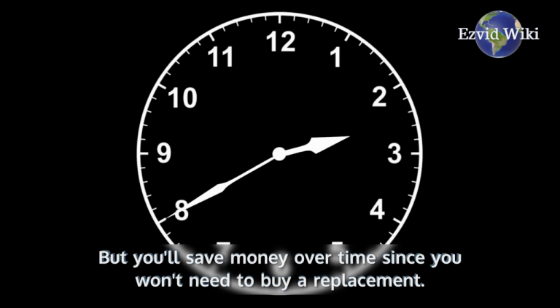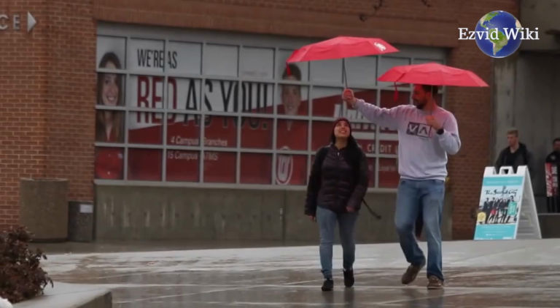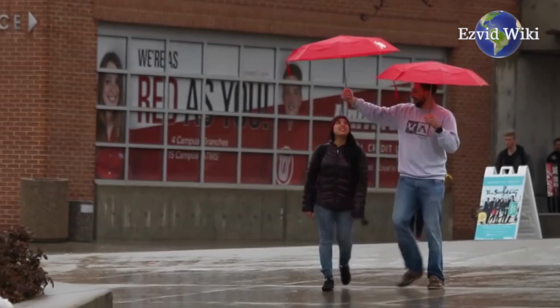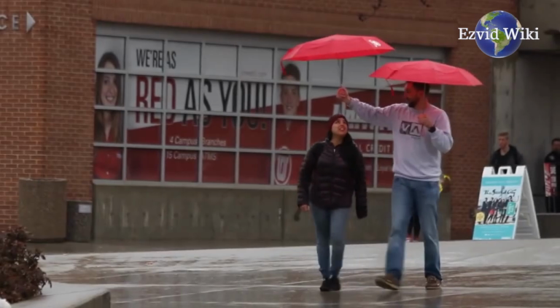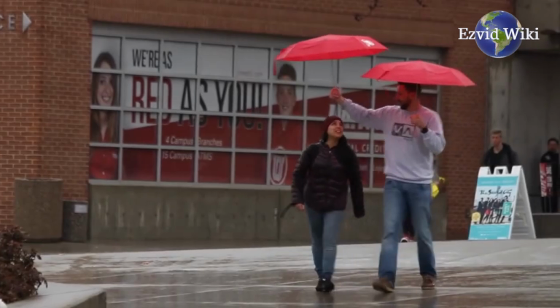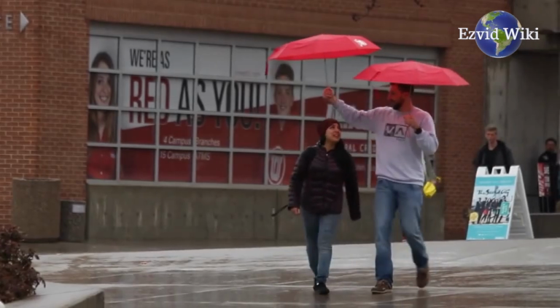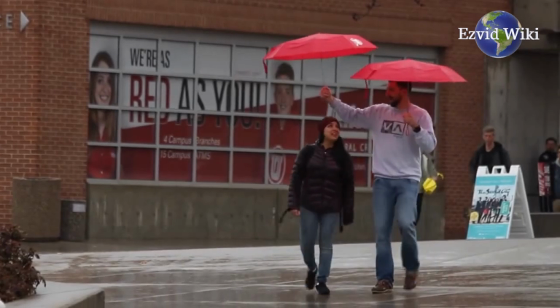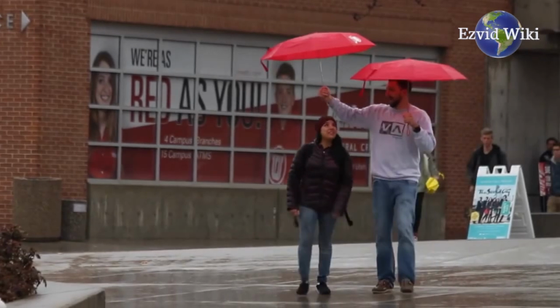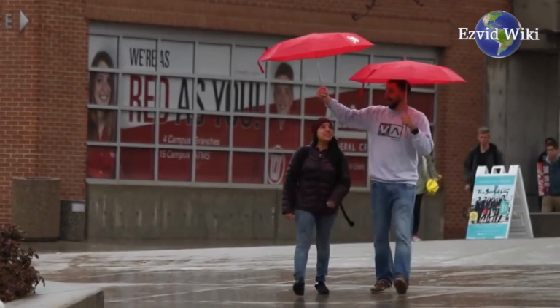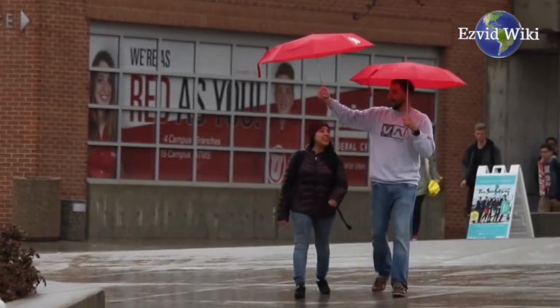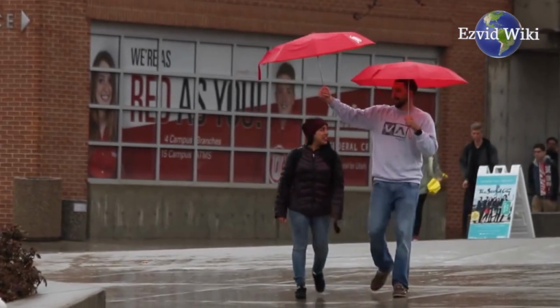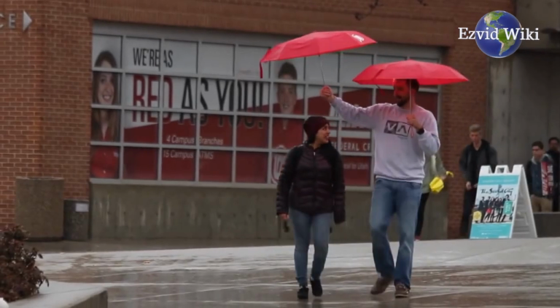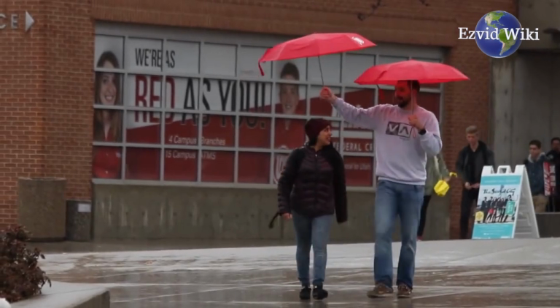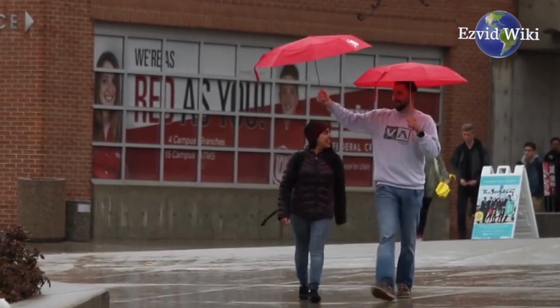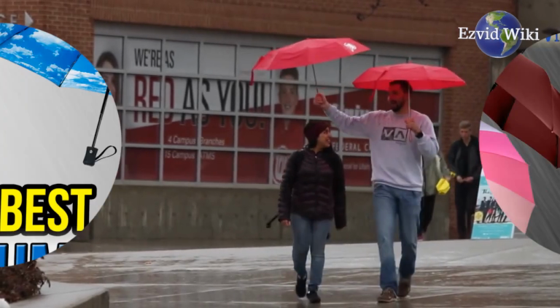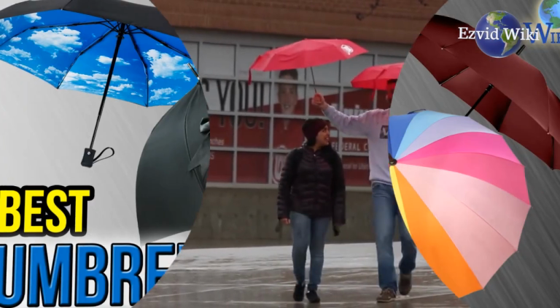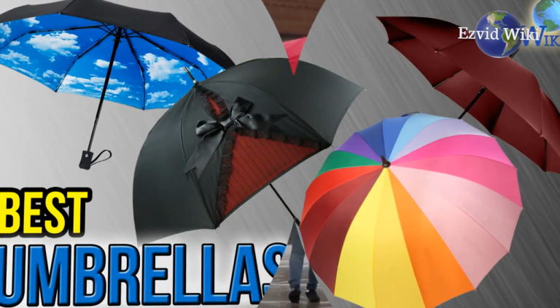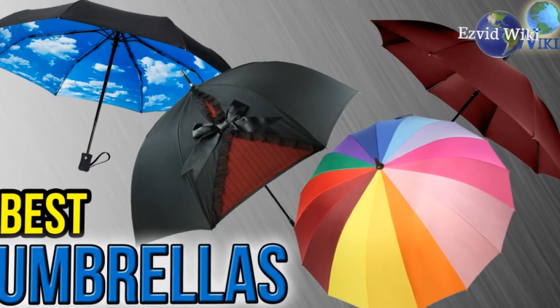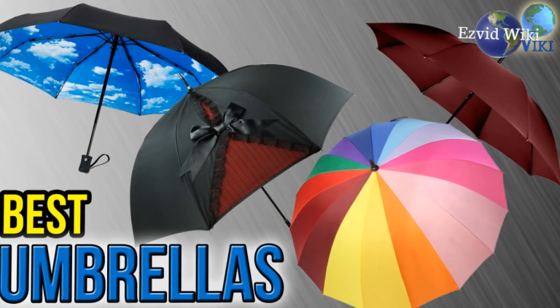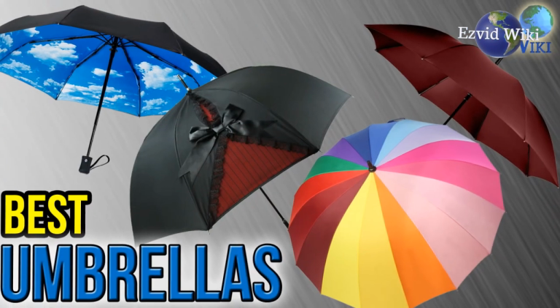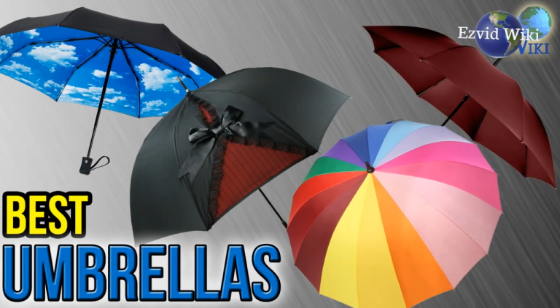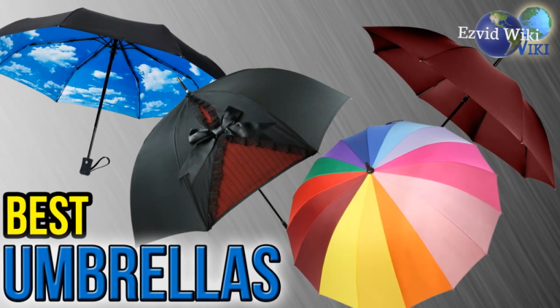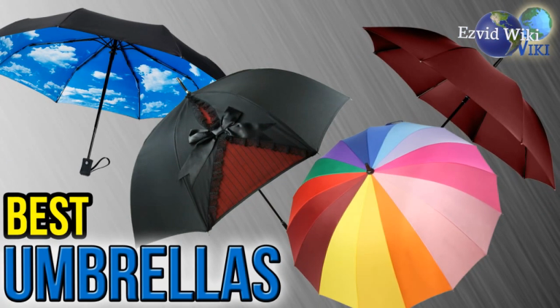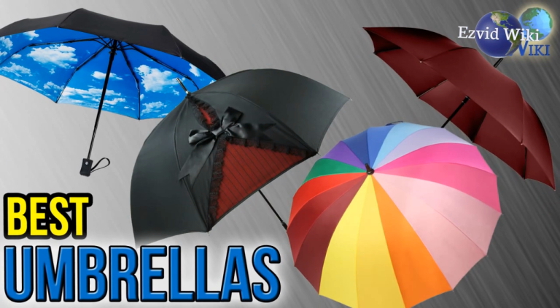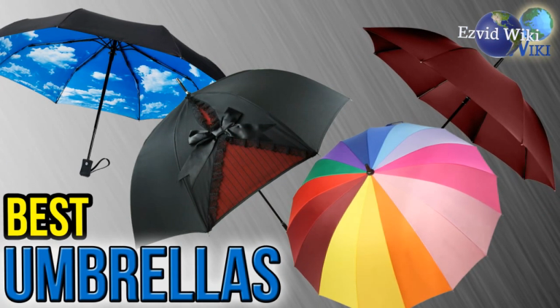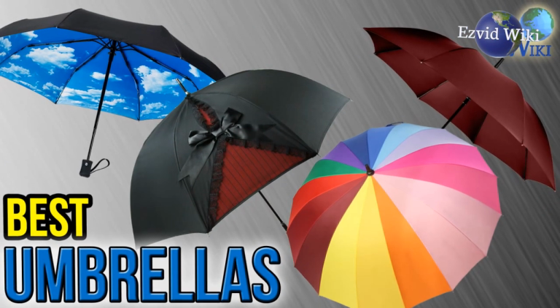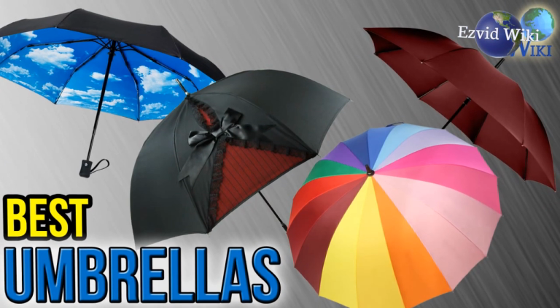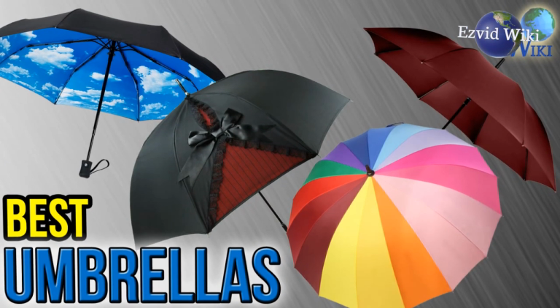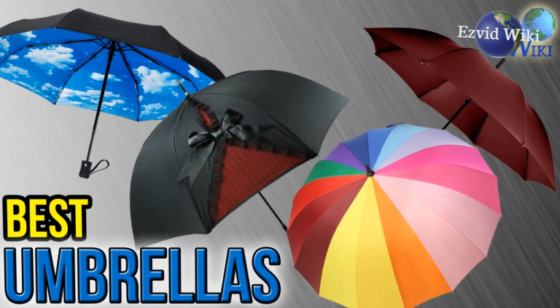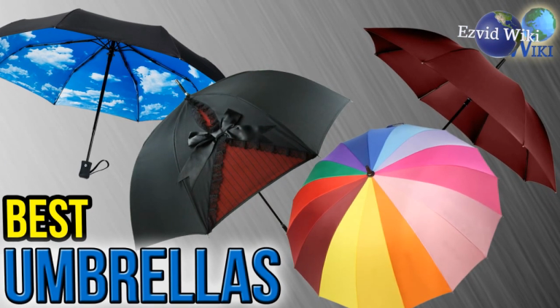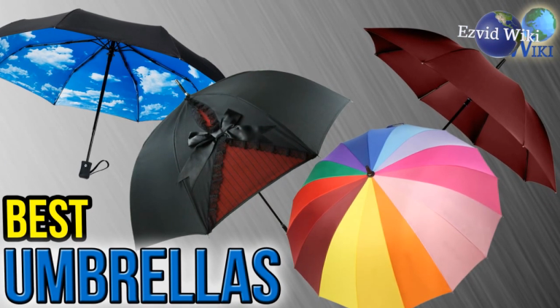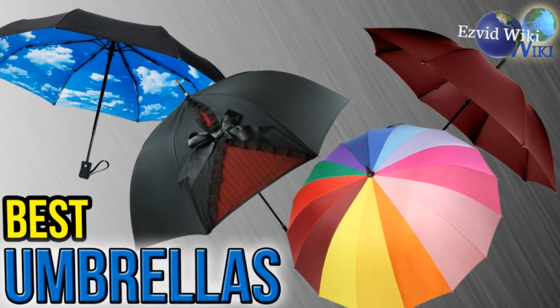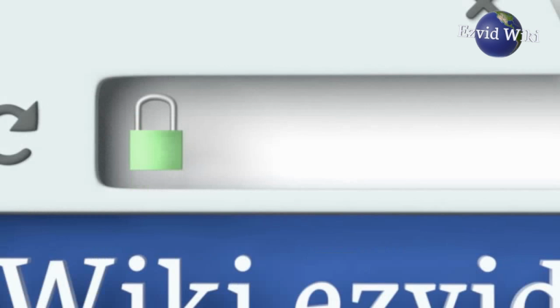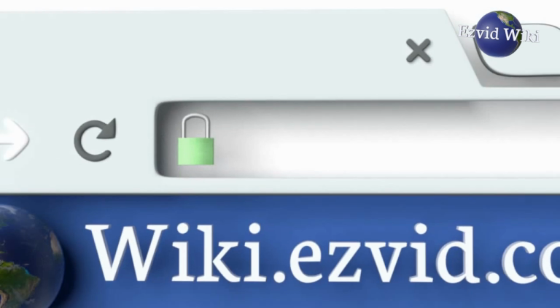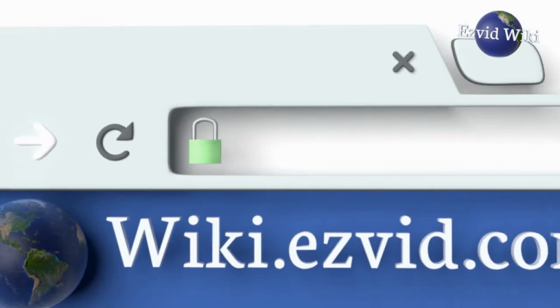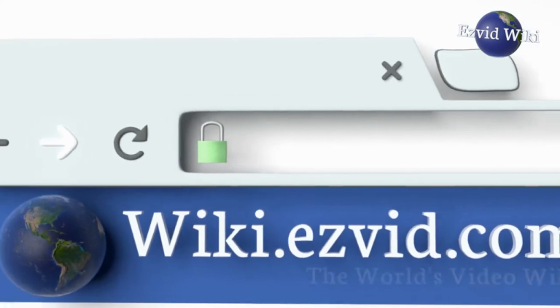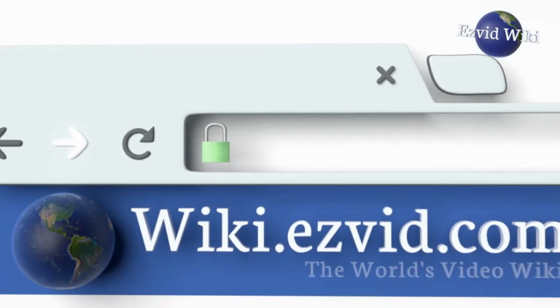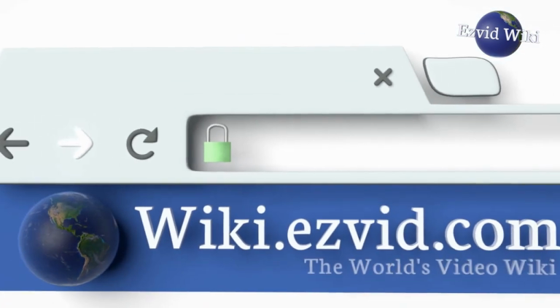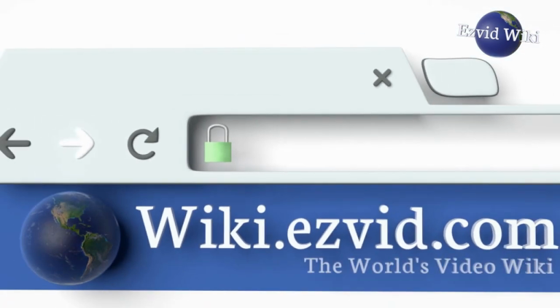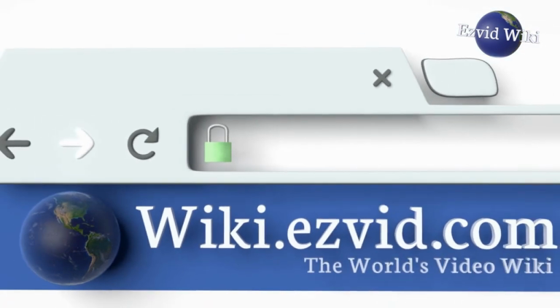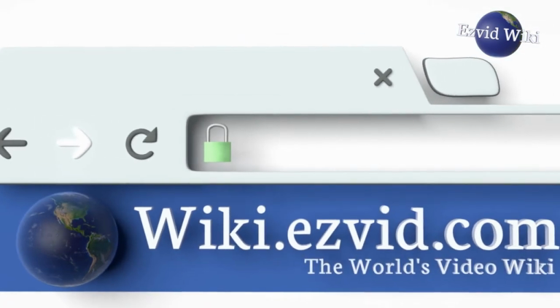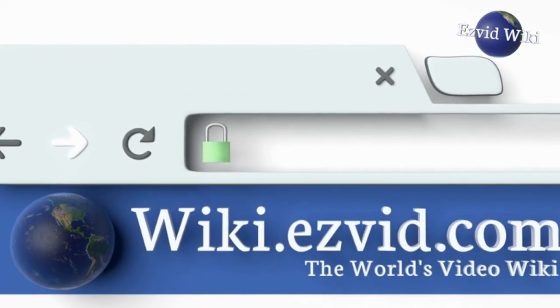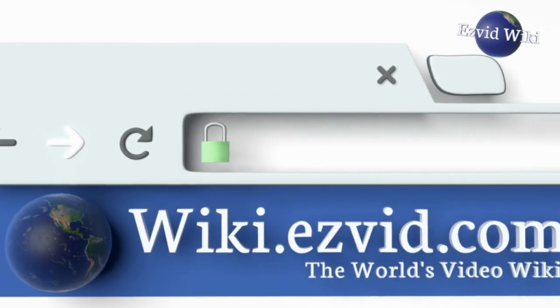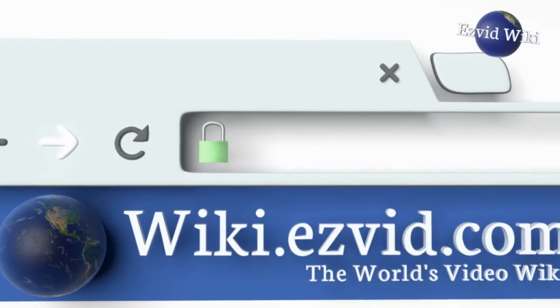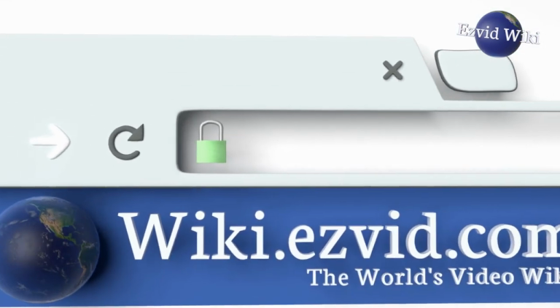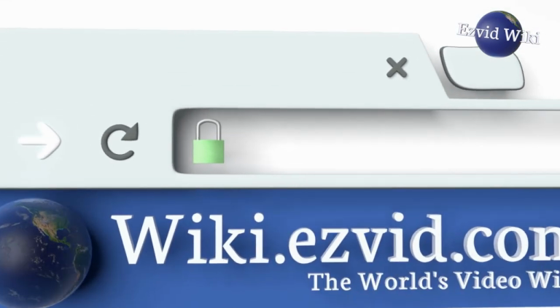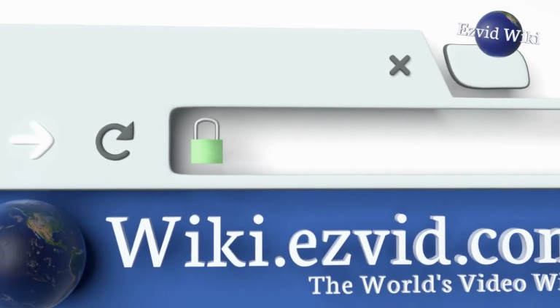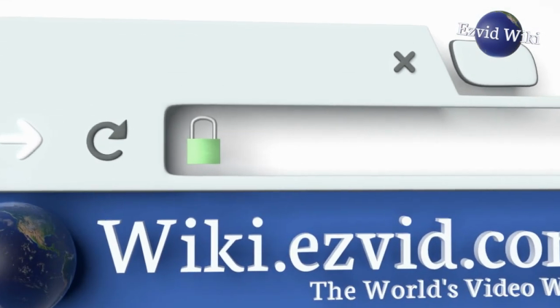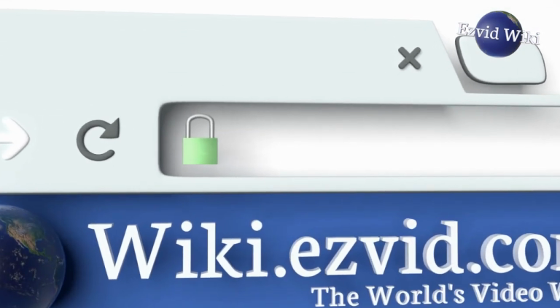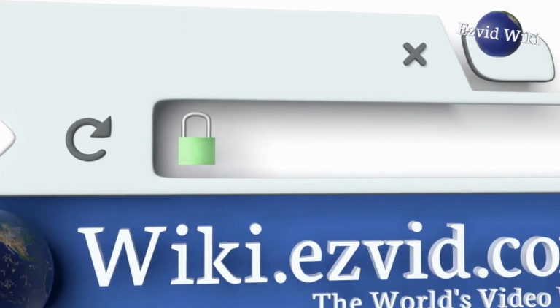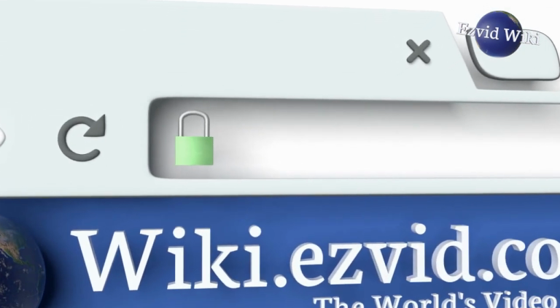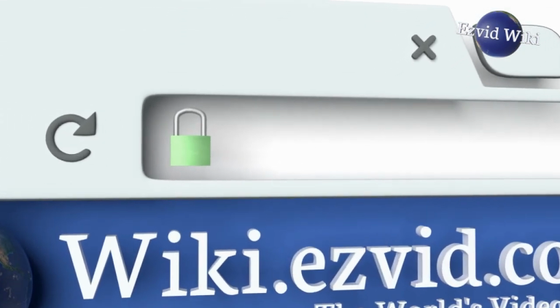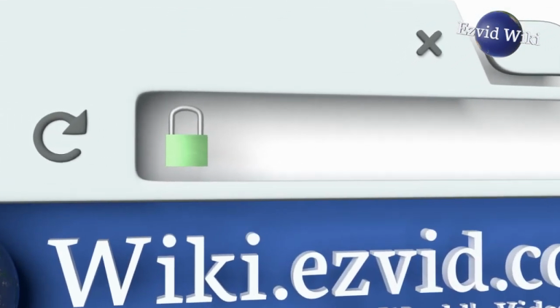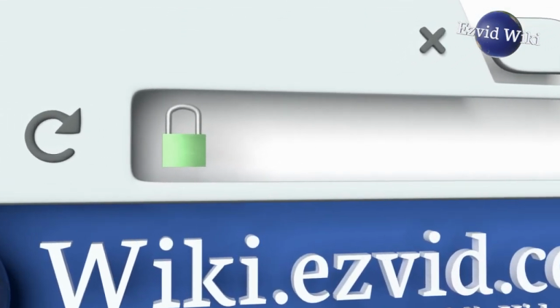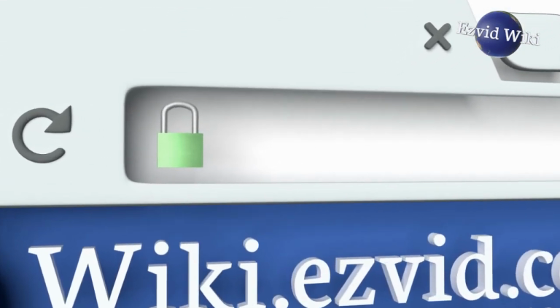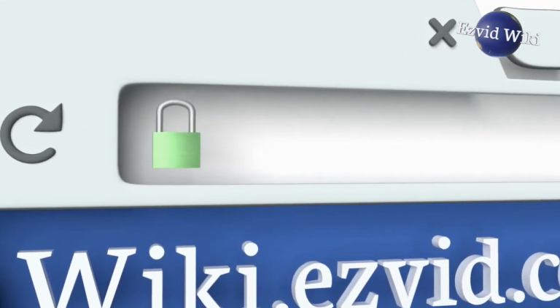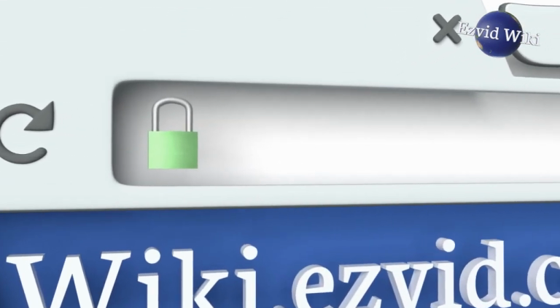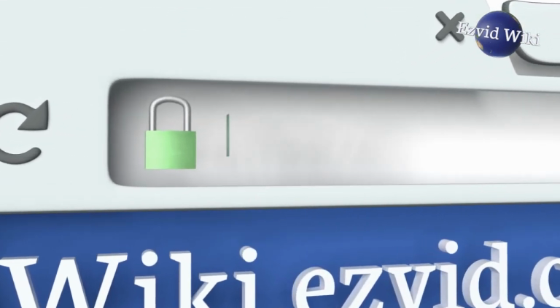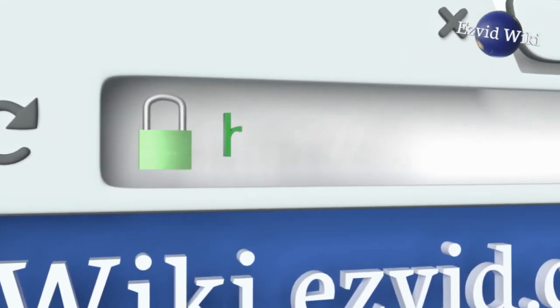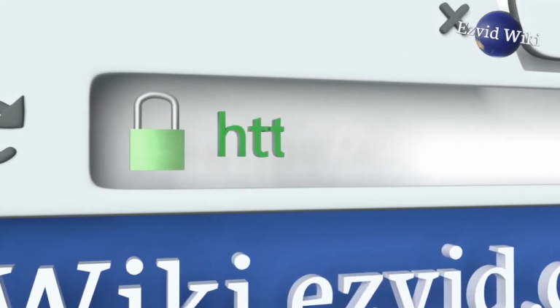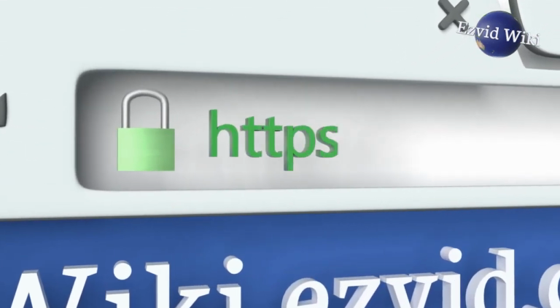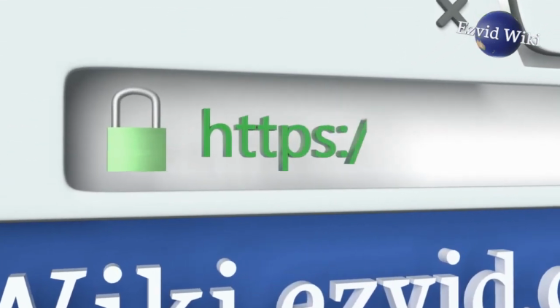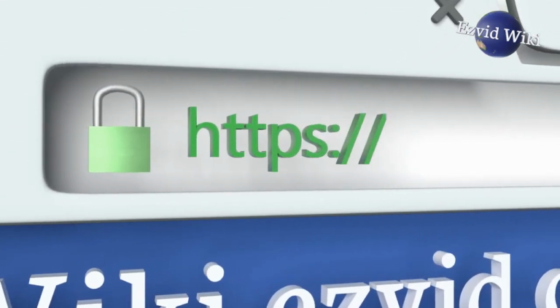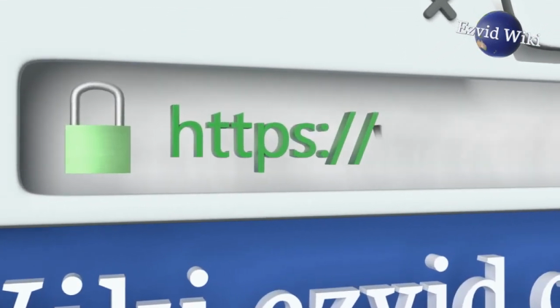To get the newest list of the best umbrellas available, go to wiki.easyvid.com, or click beneath this video.